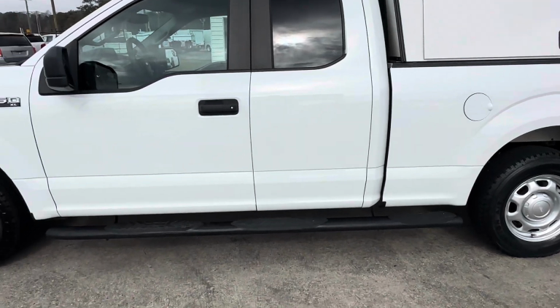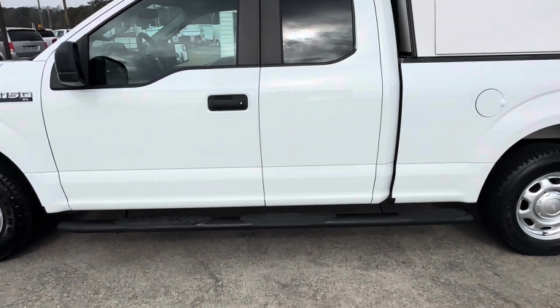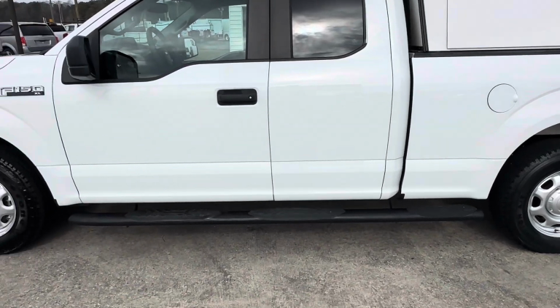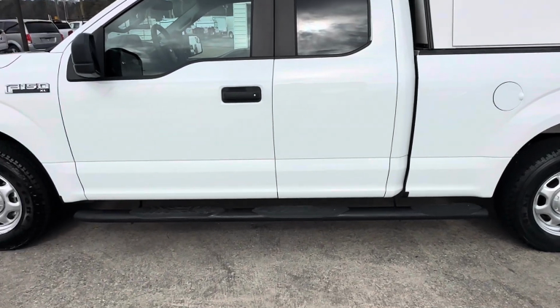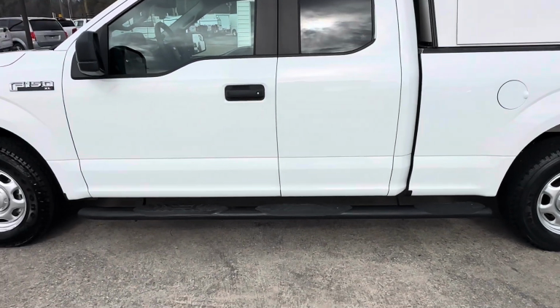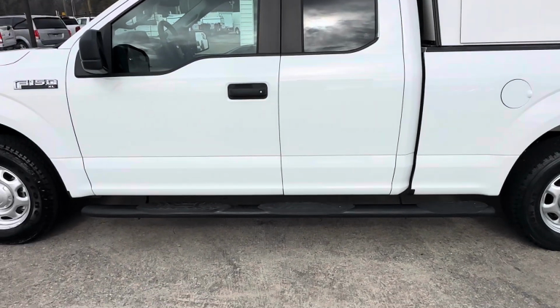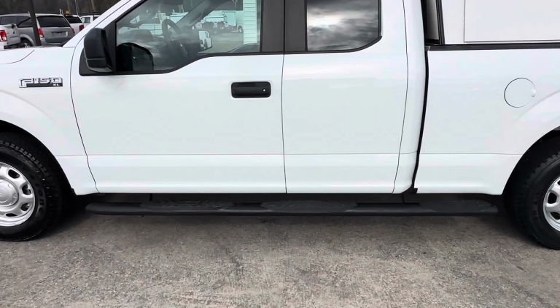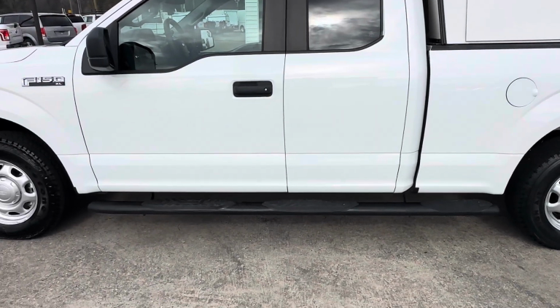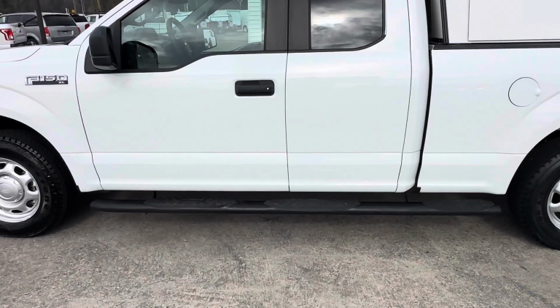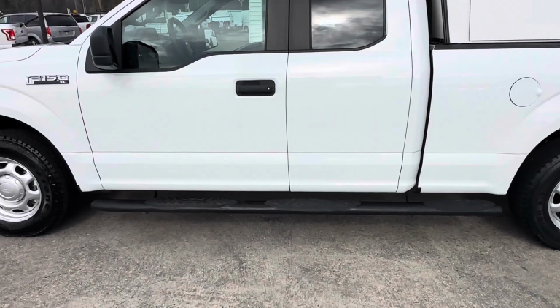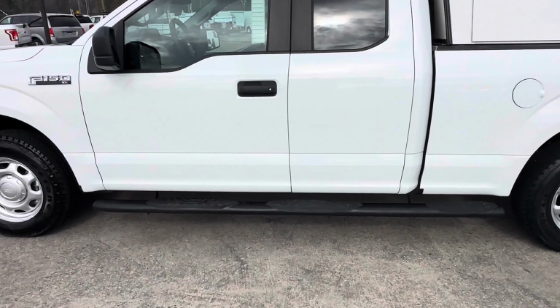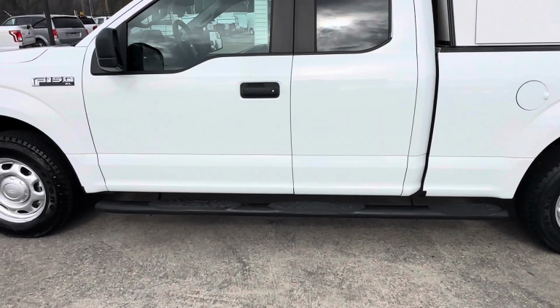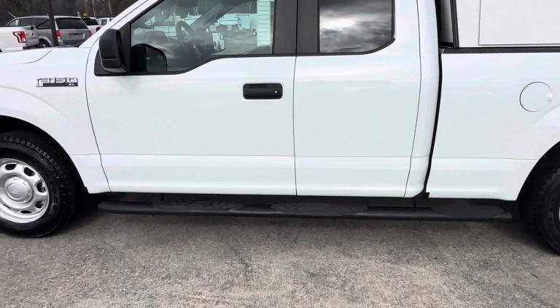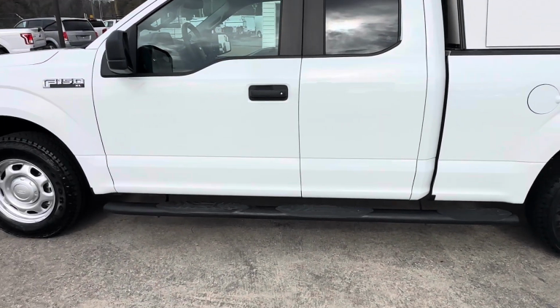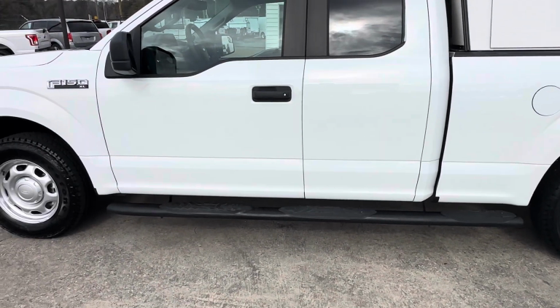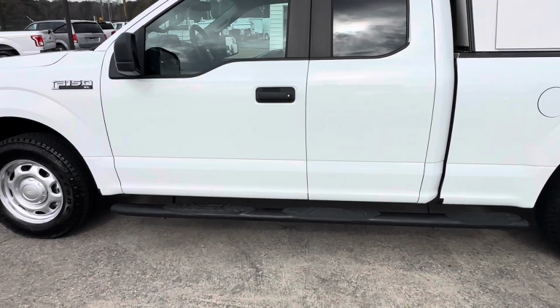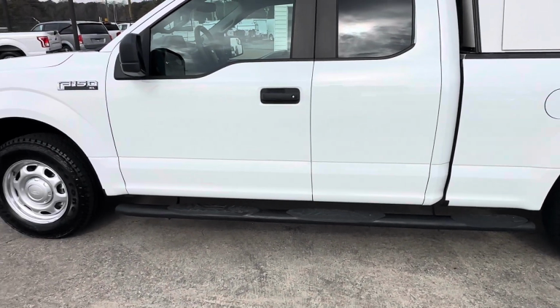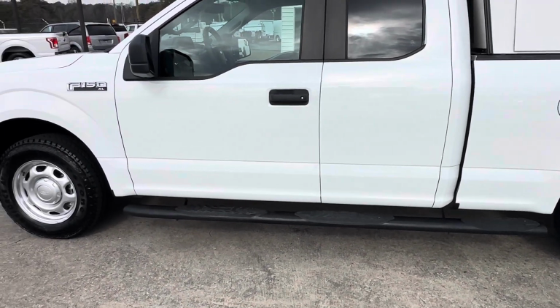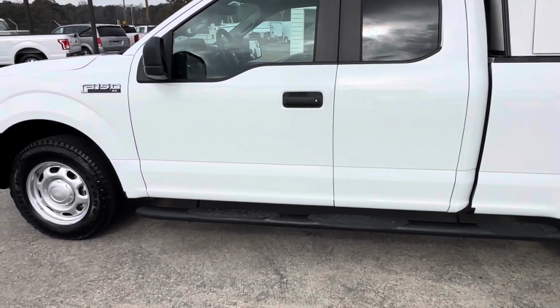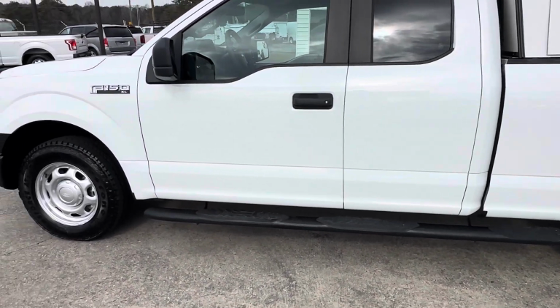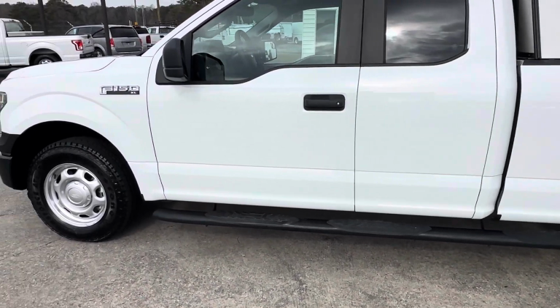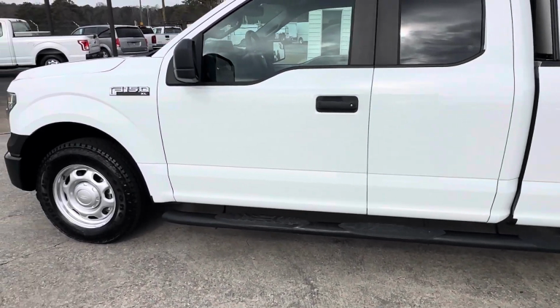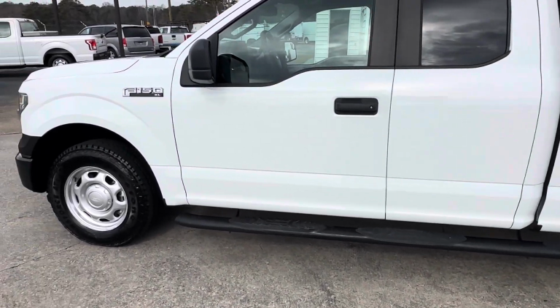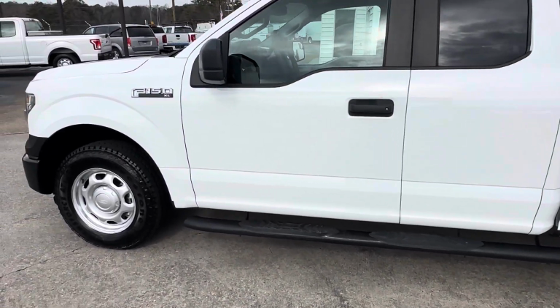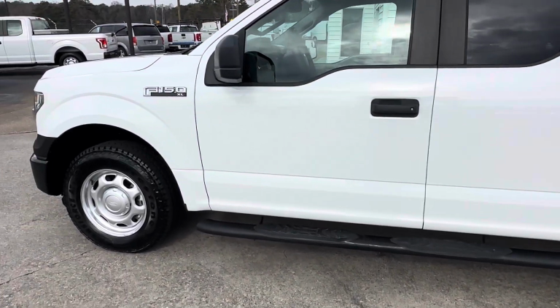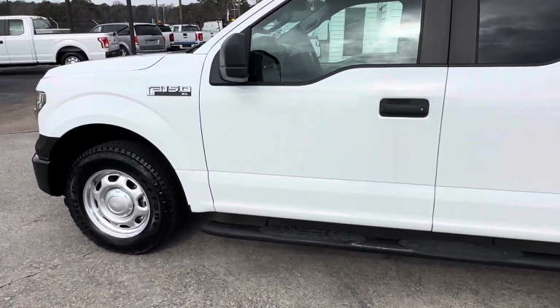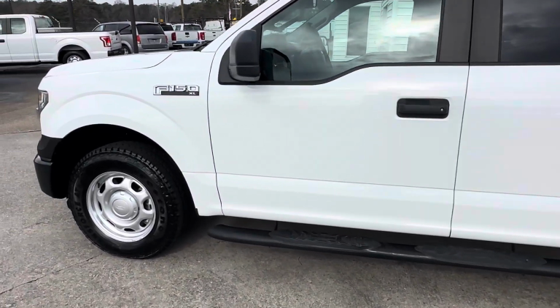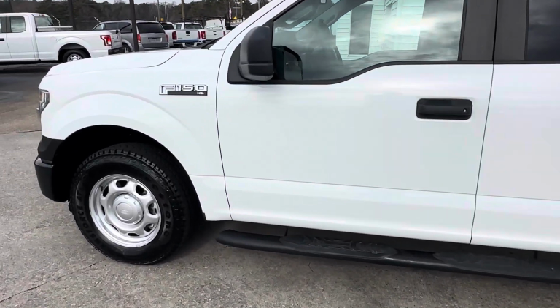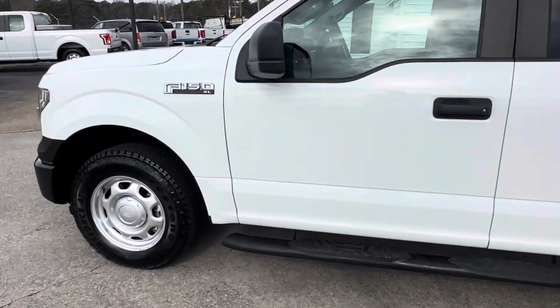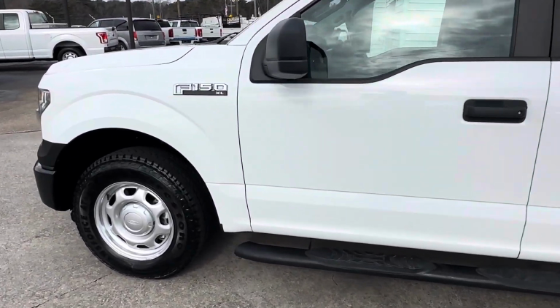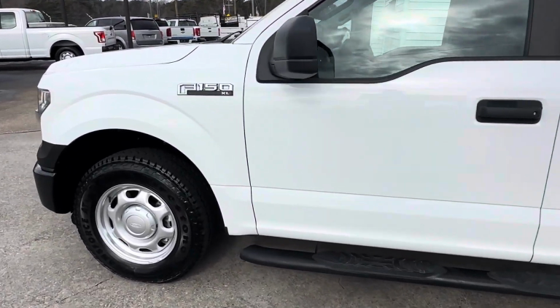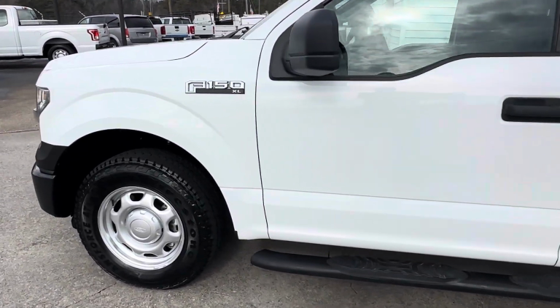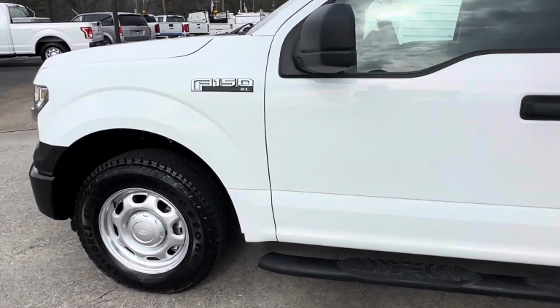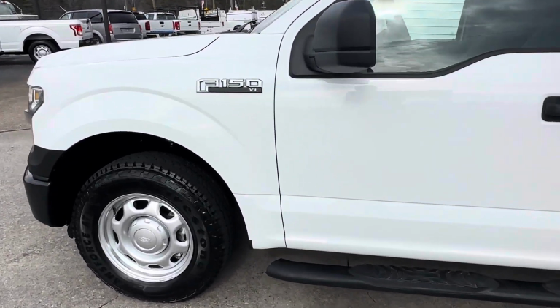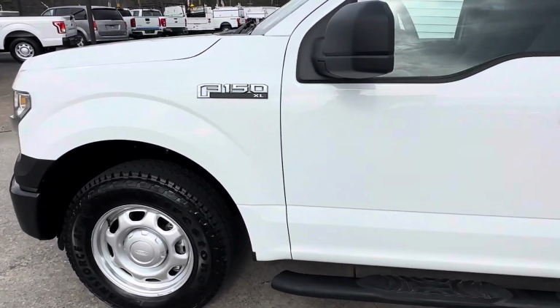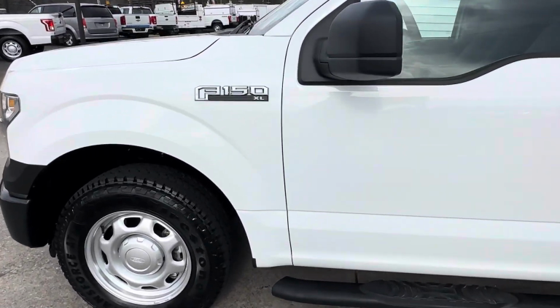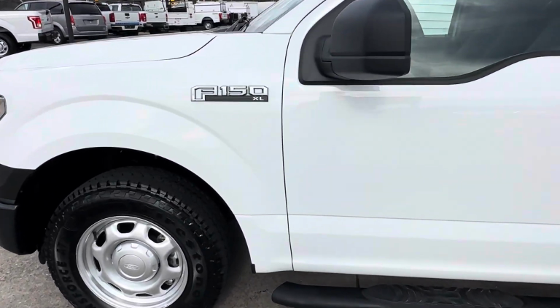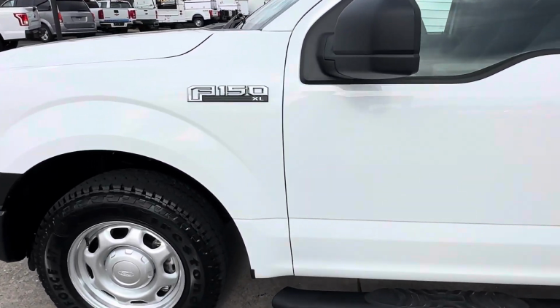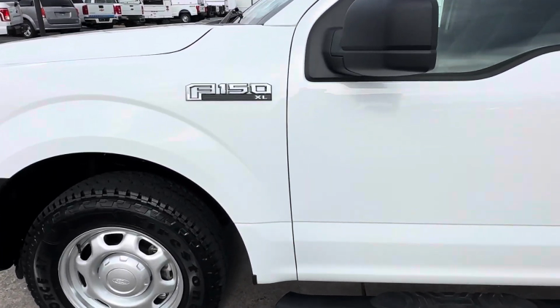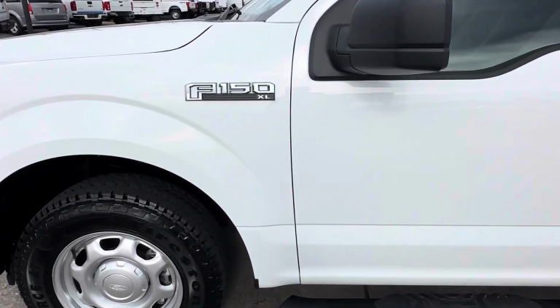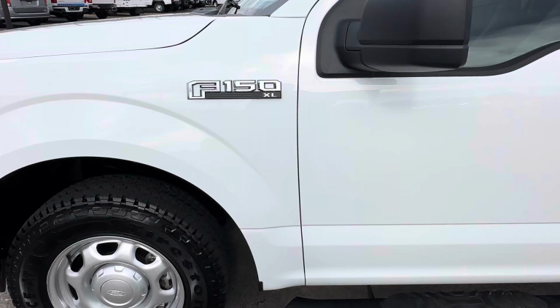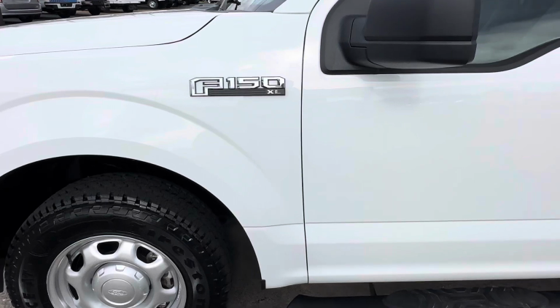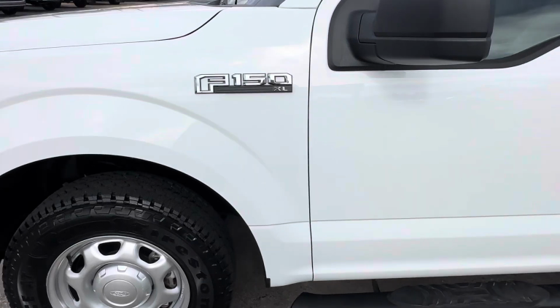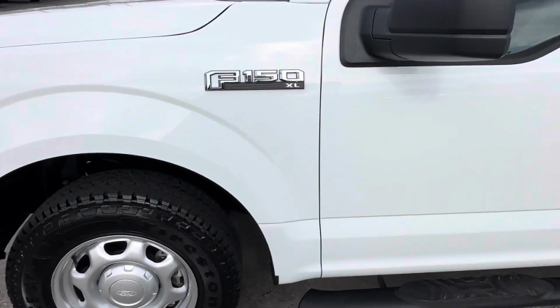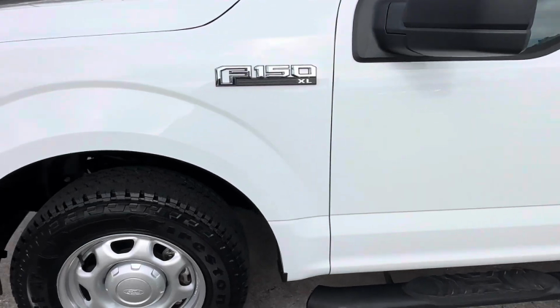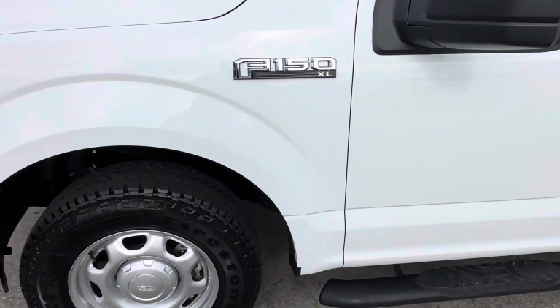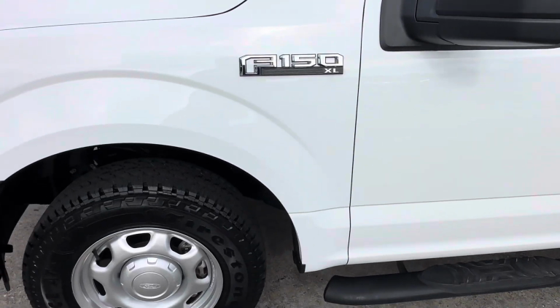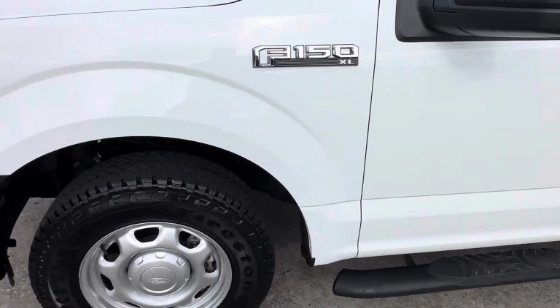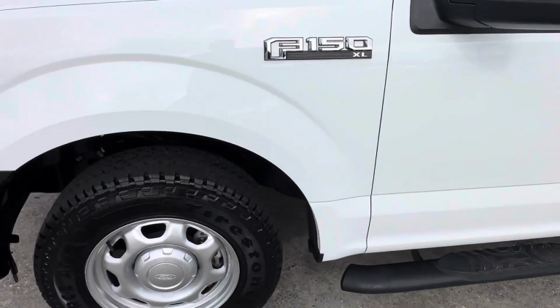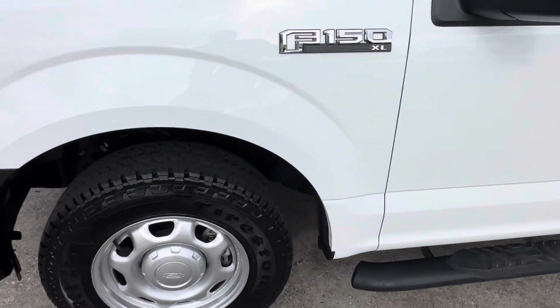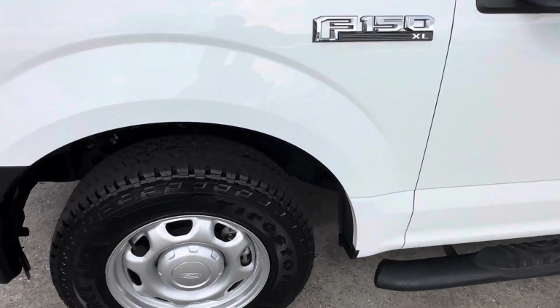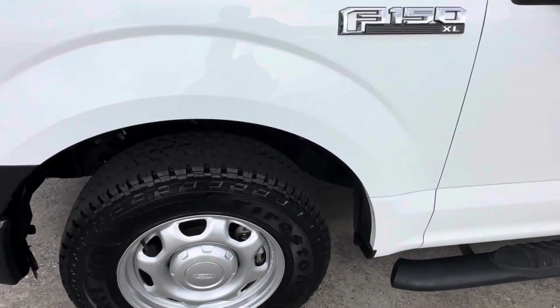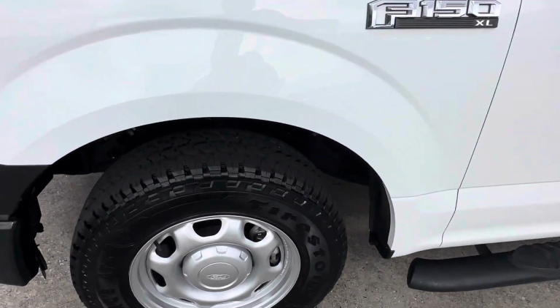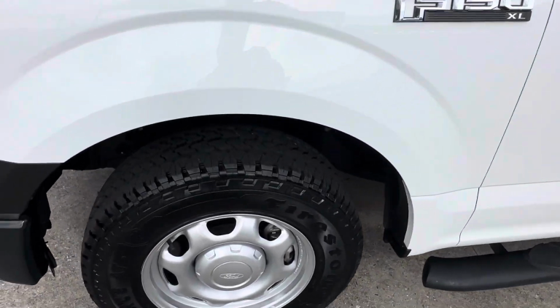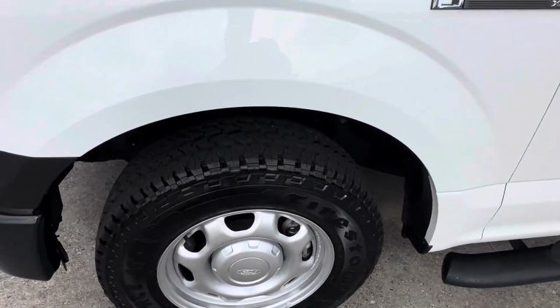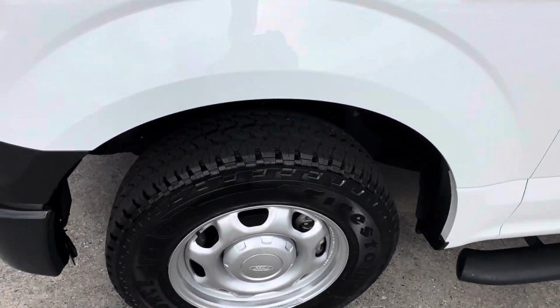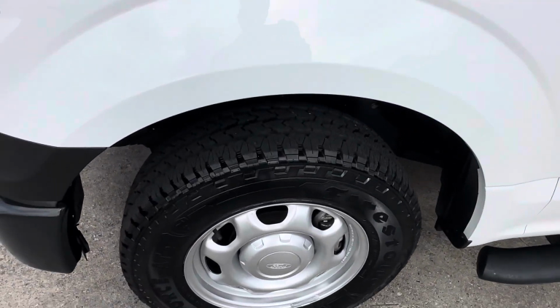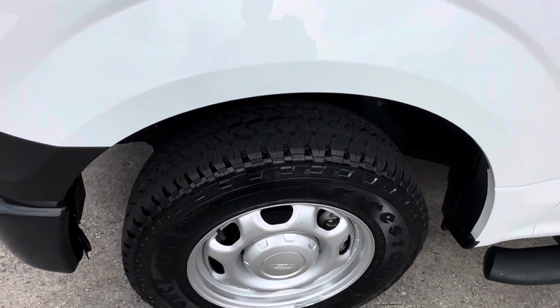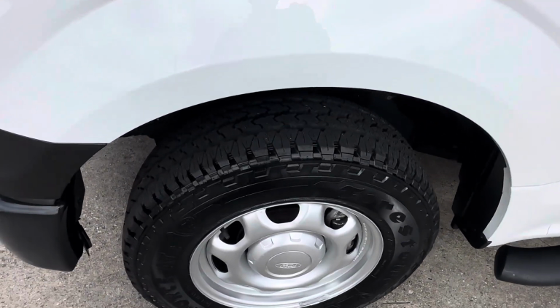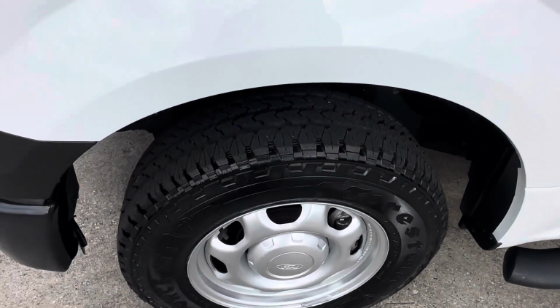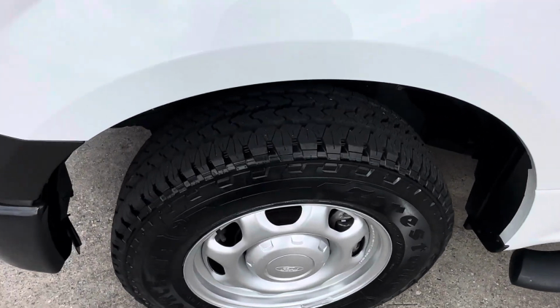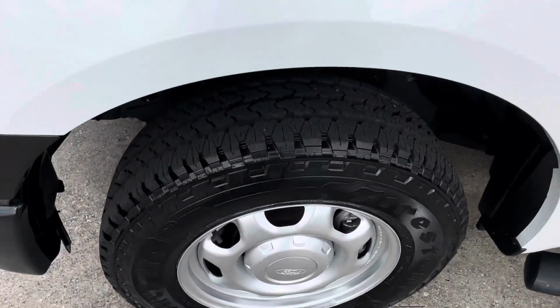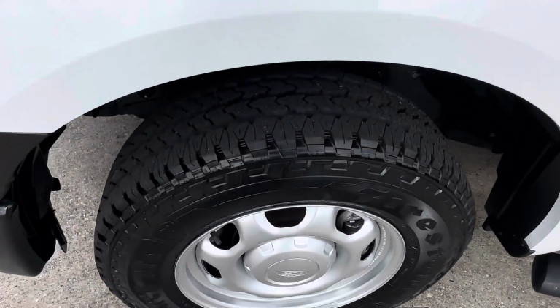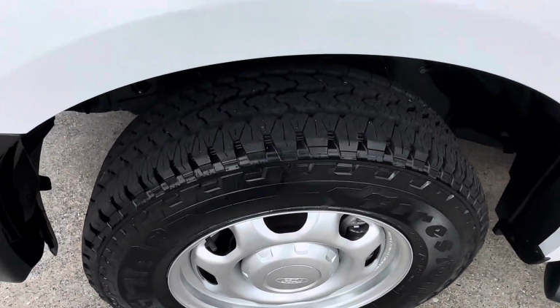It has the step bar sides there, and it has the Firestone tires all the way around.